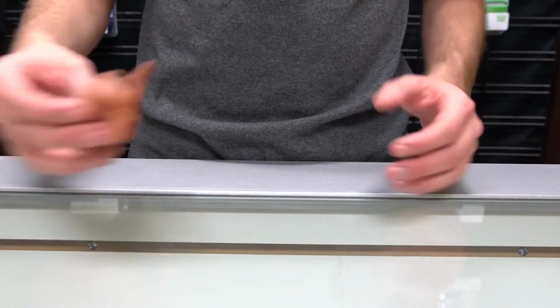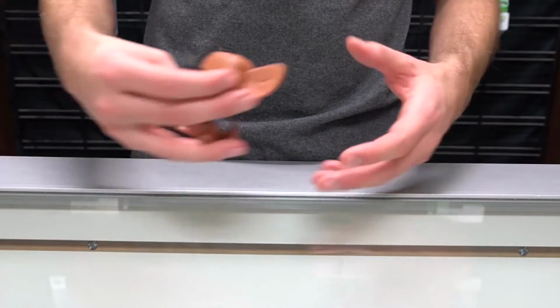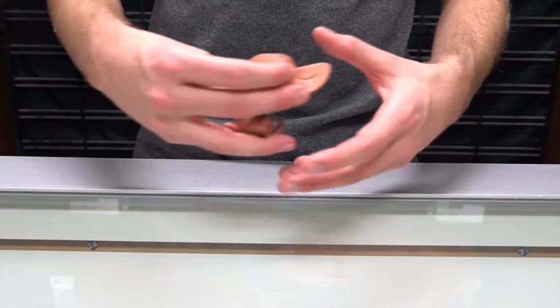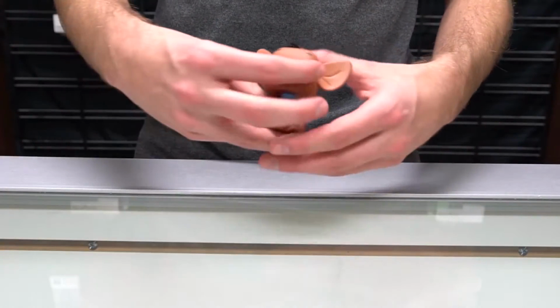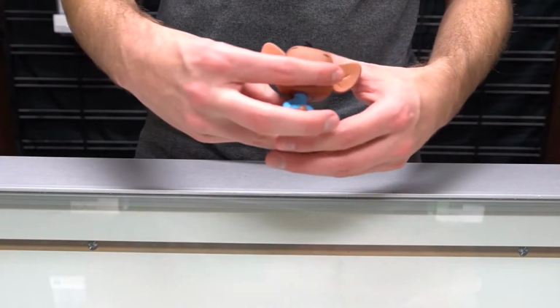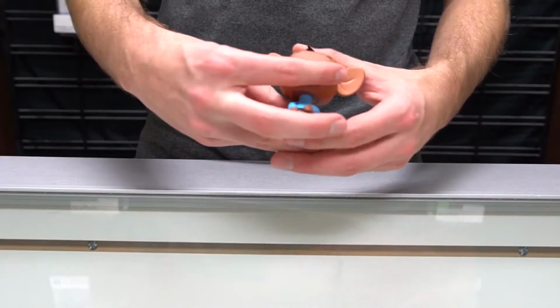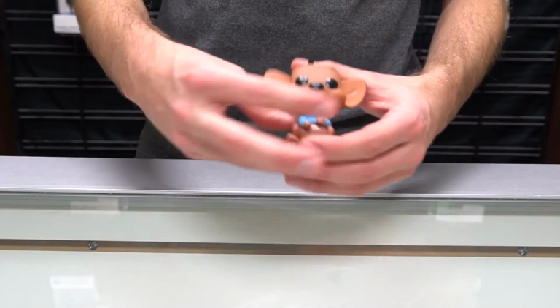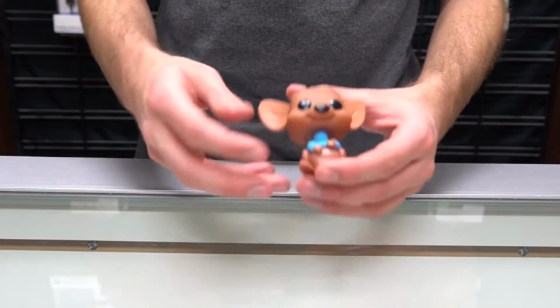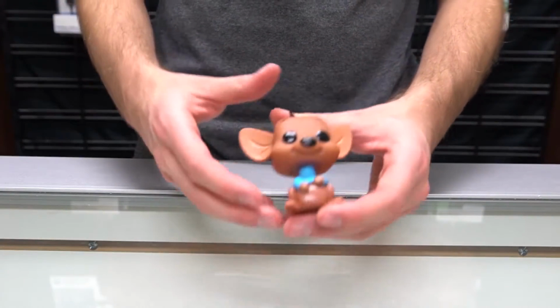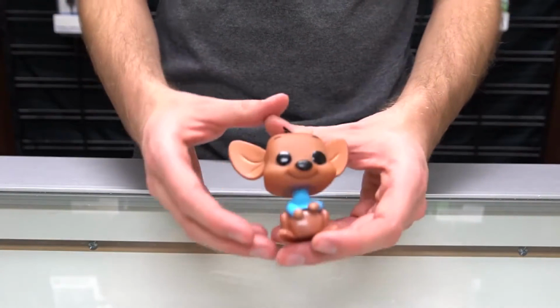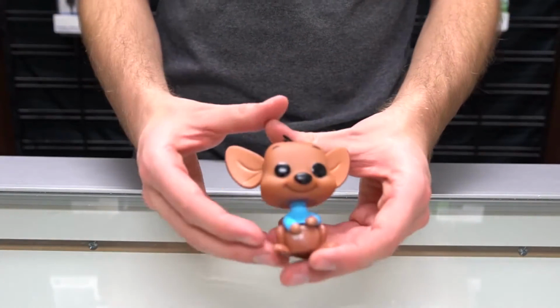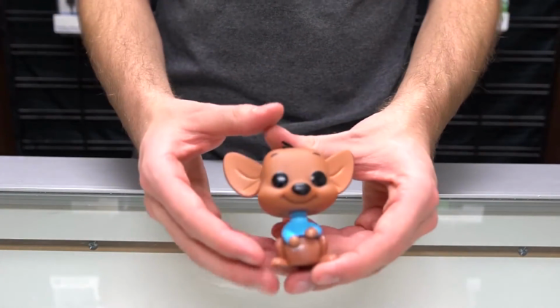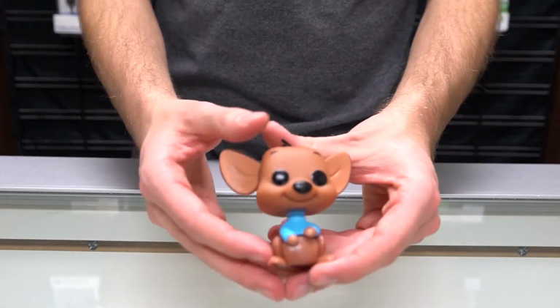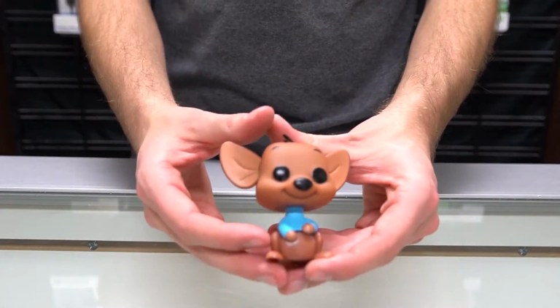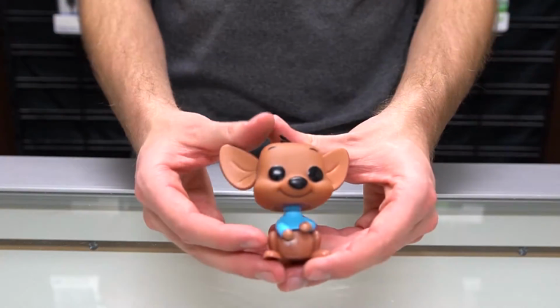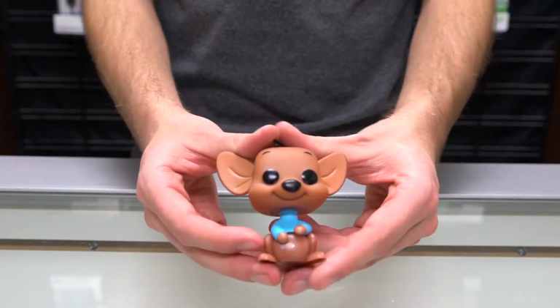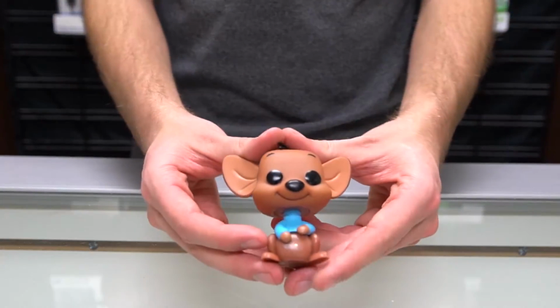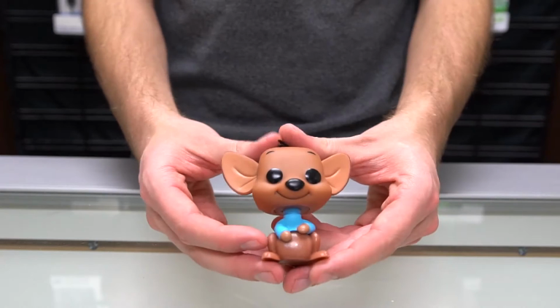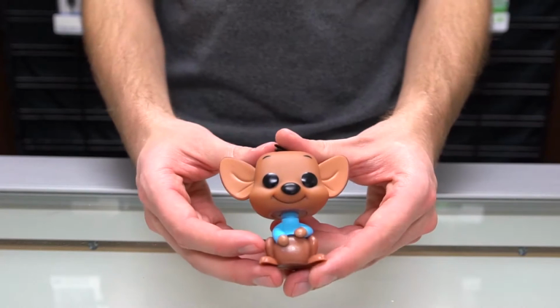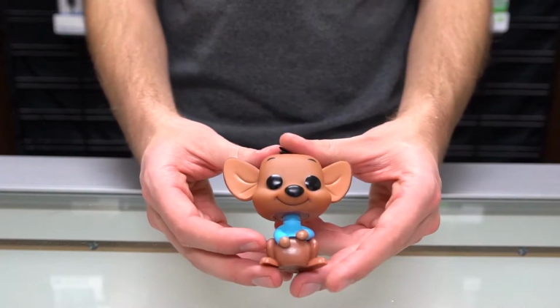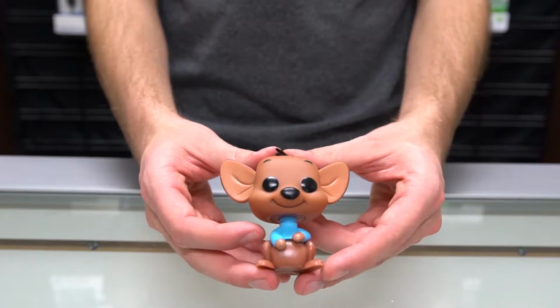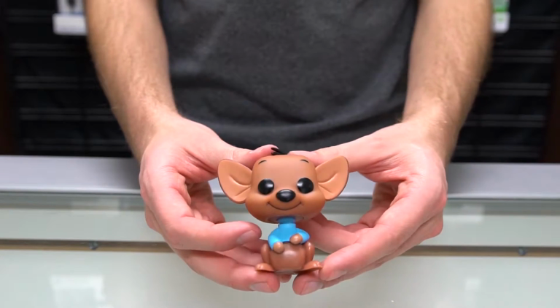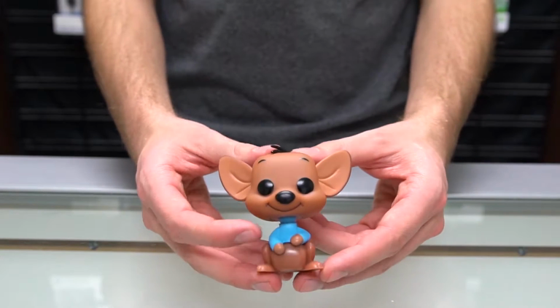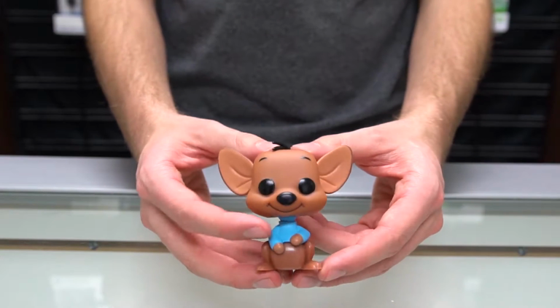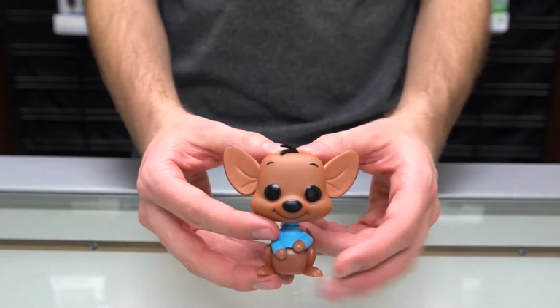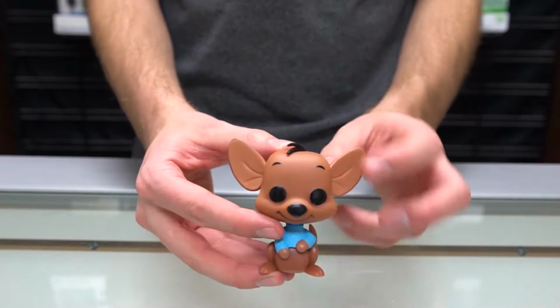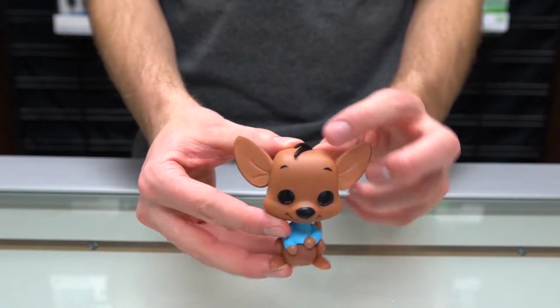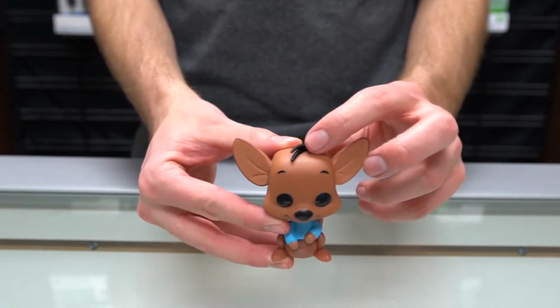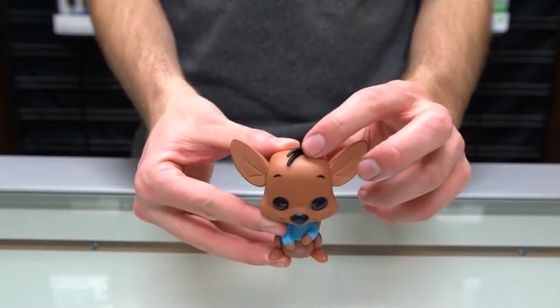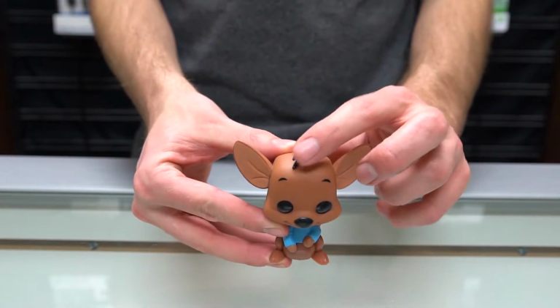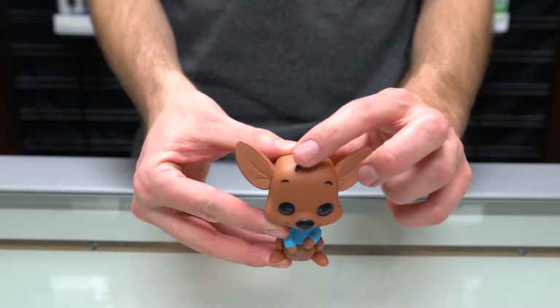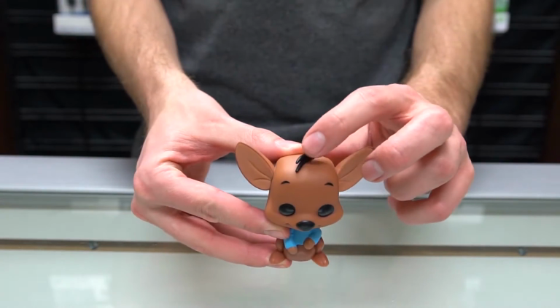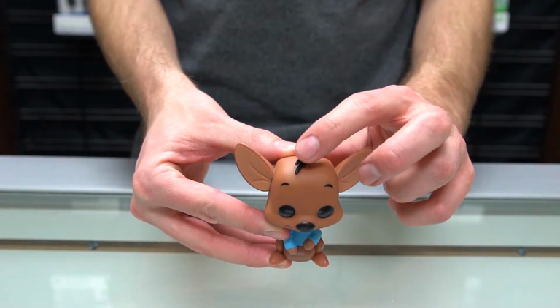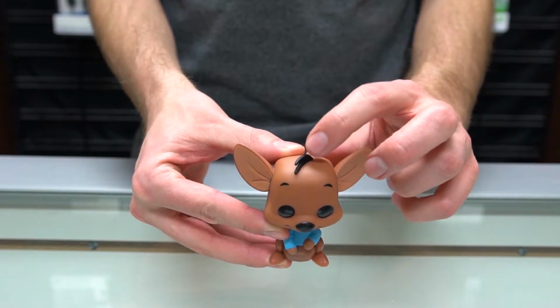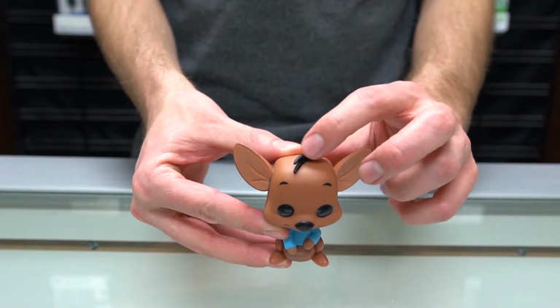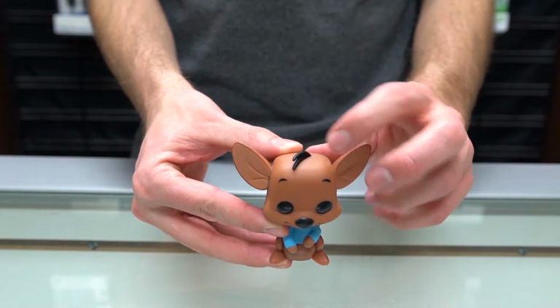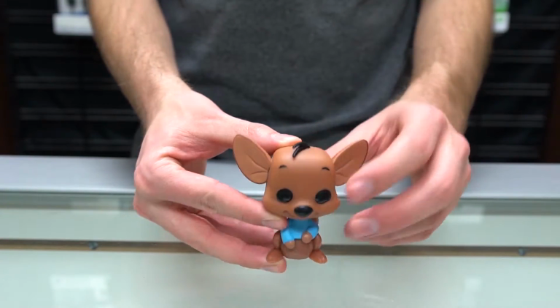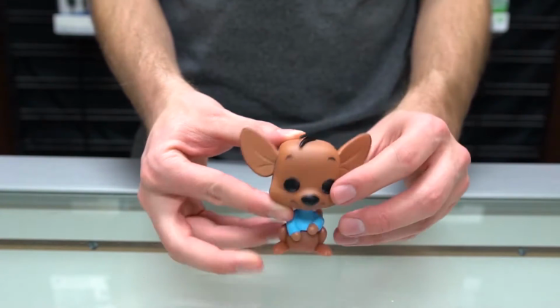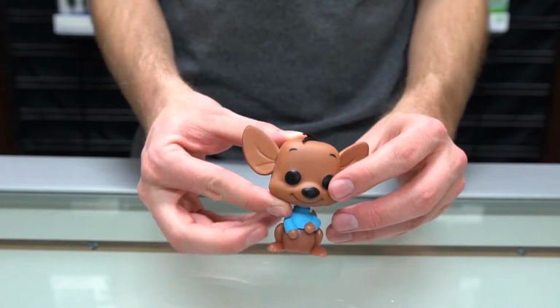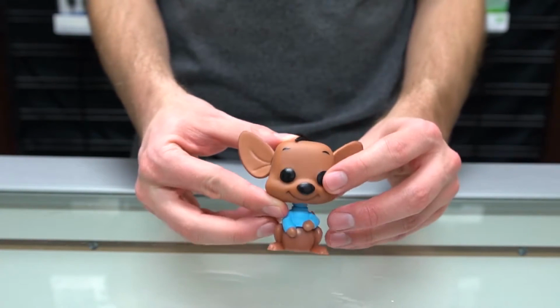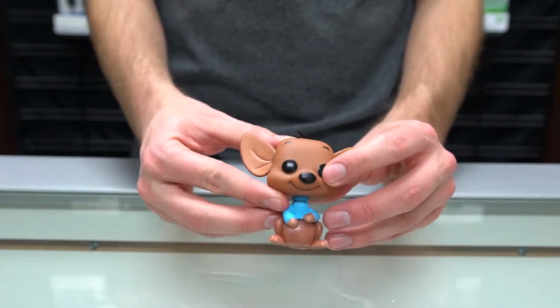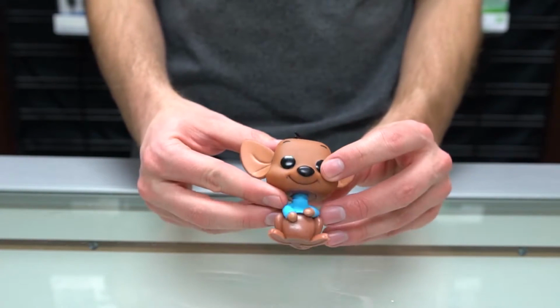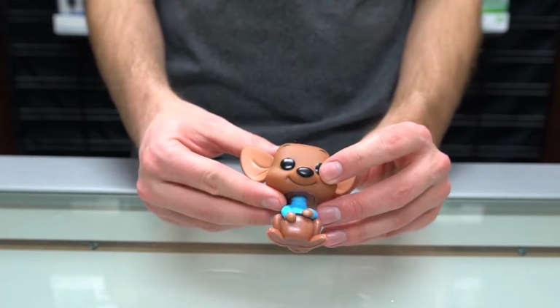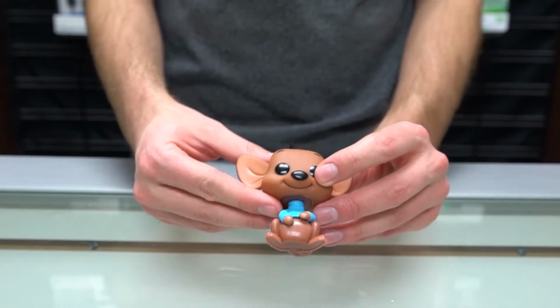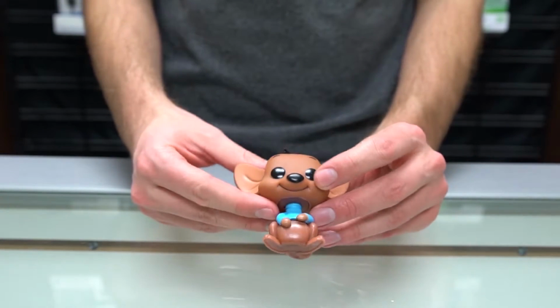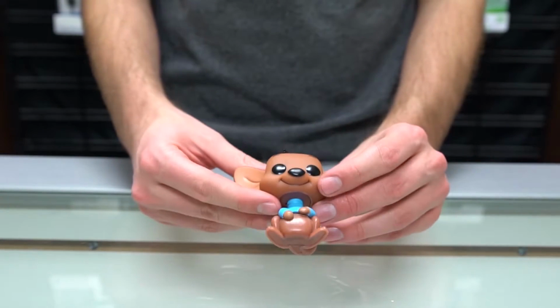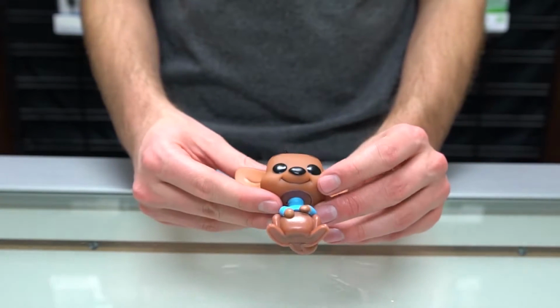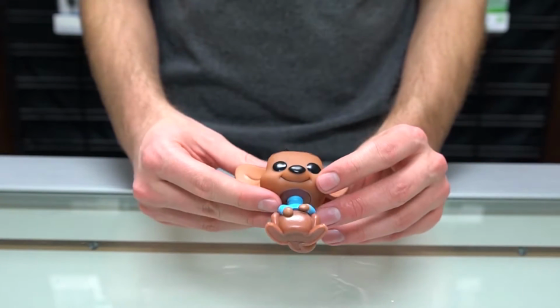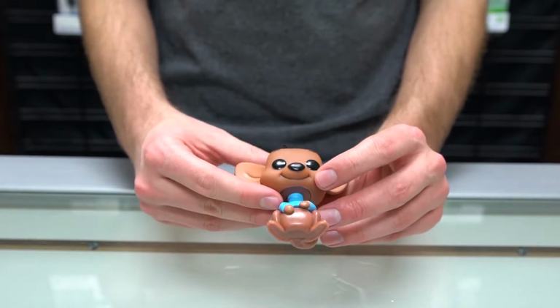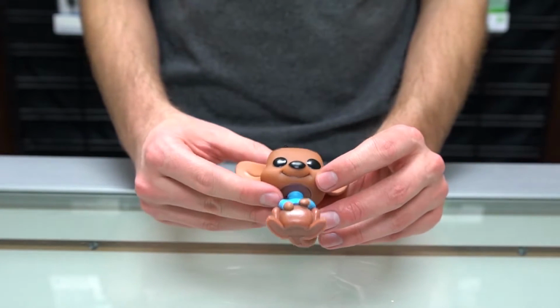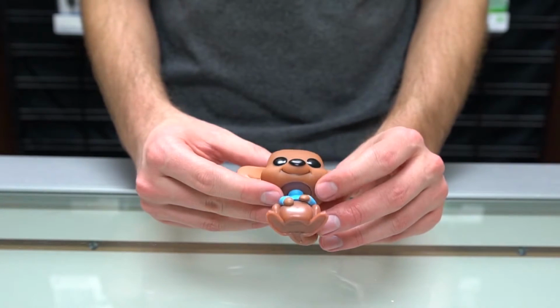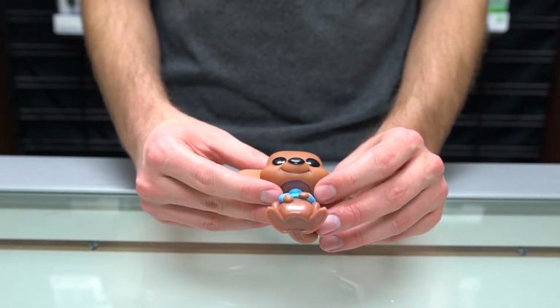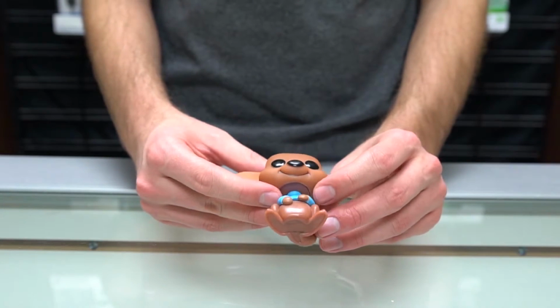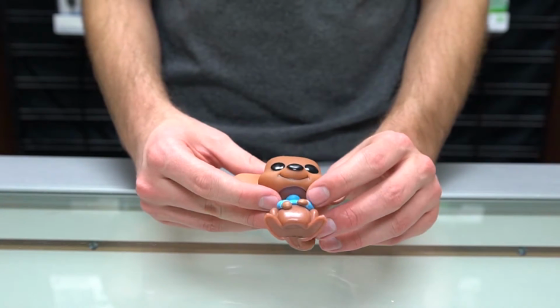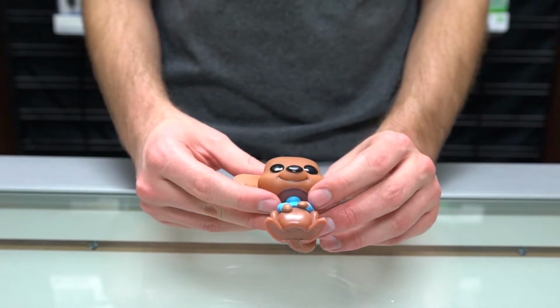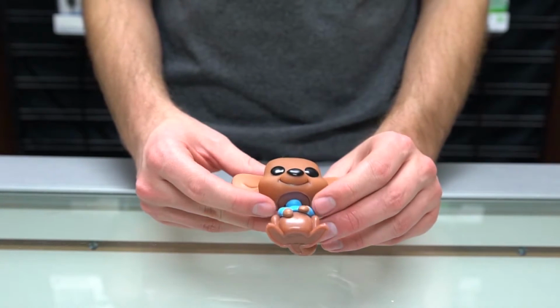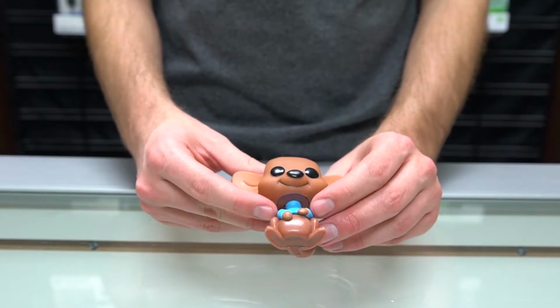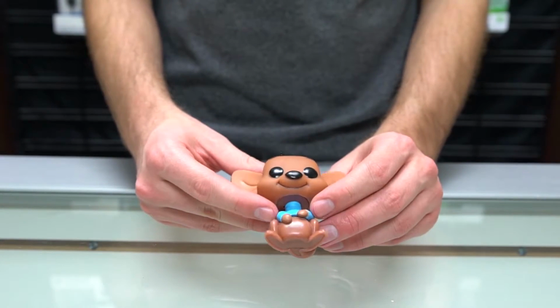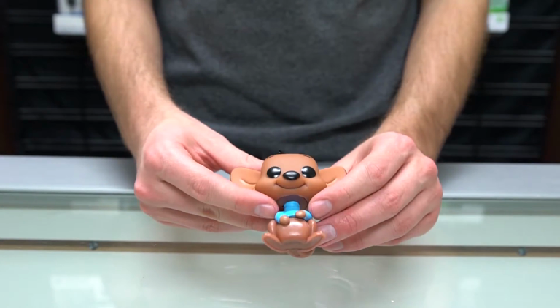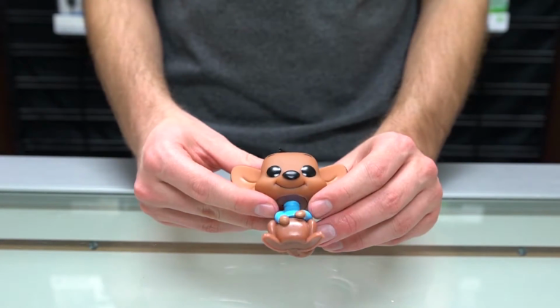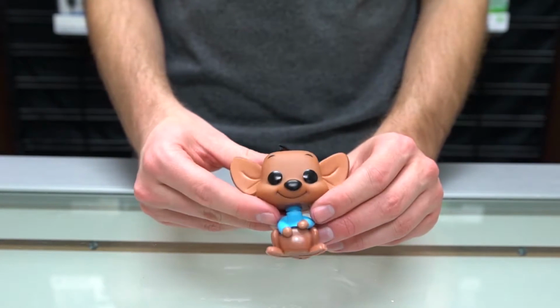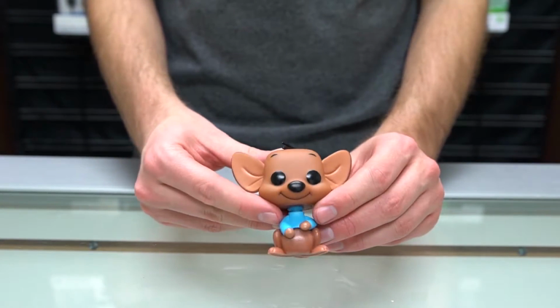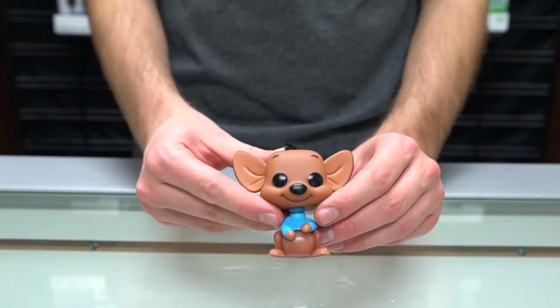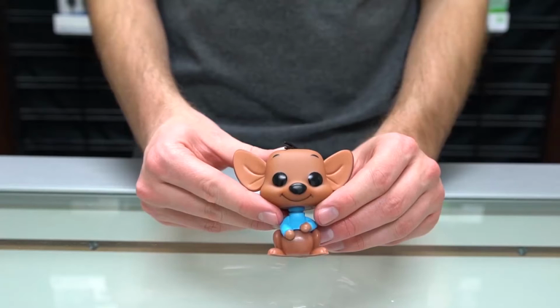Next we've got Roo. Here's Roo — he's got two little strands of hair coming out, a little kangaroo, and his blue shirt on.